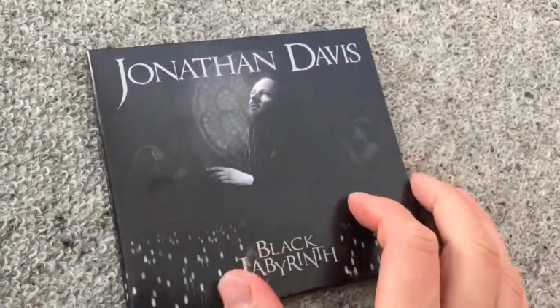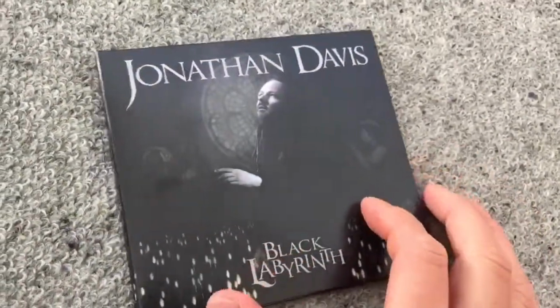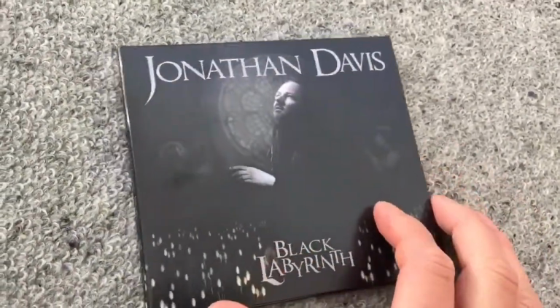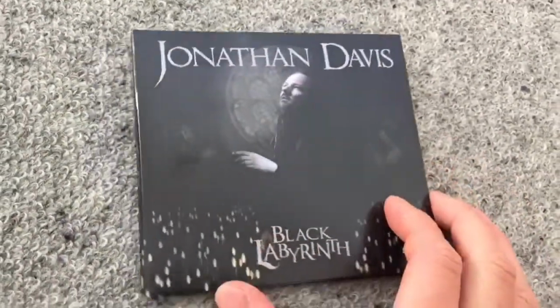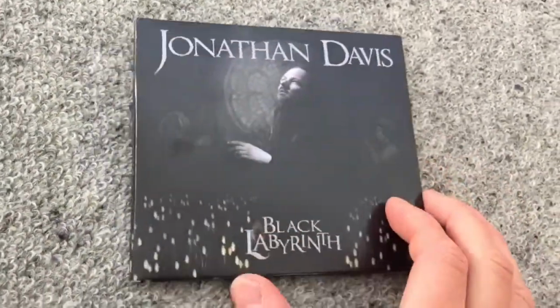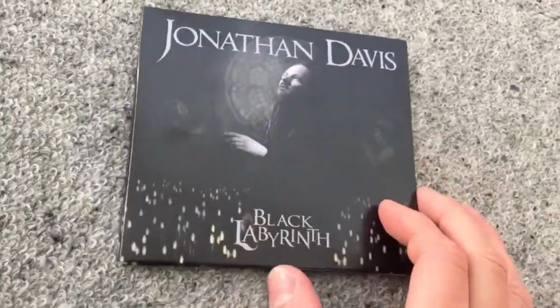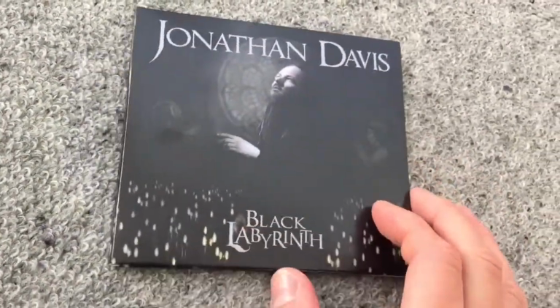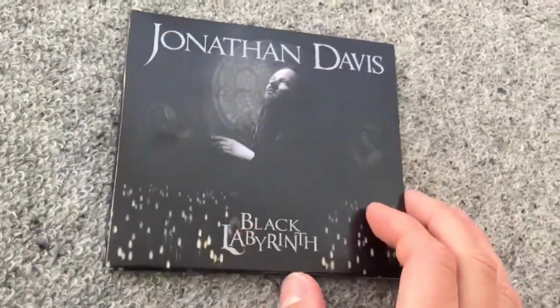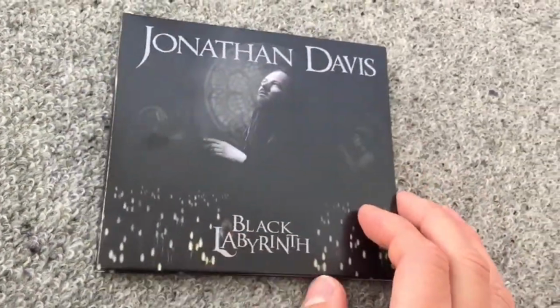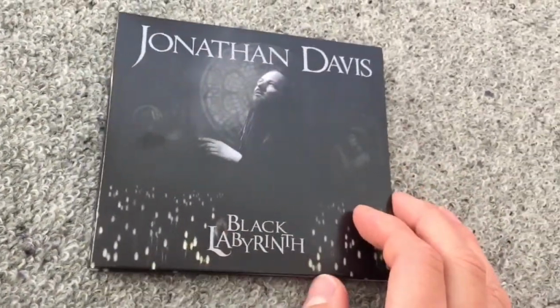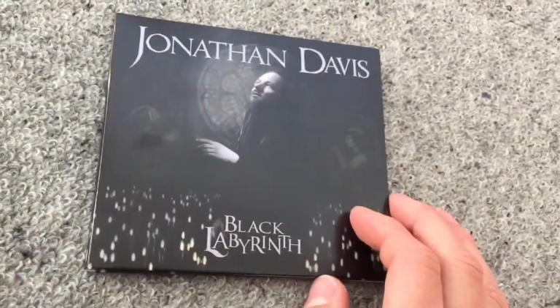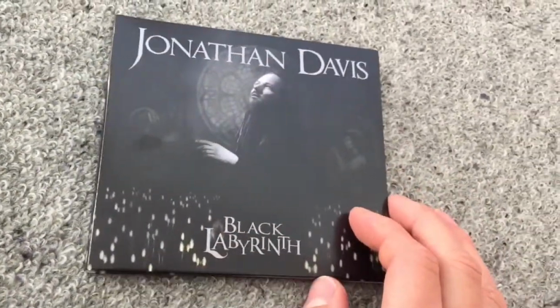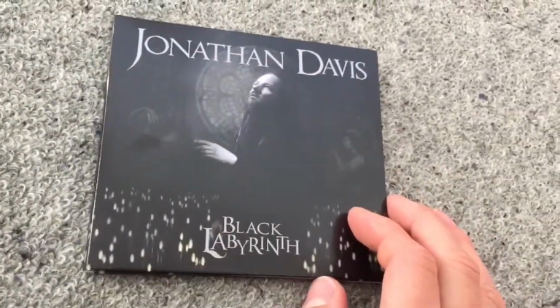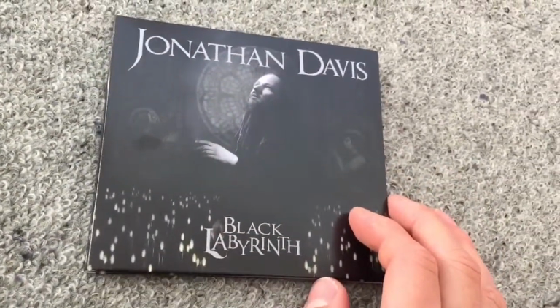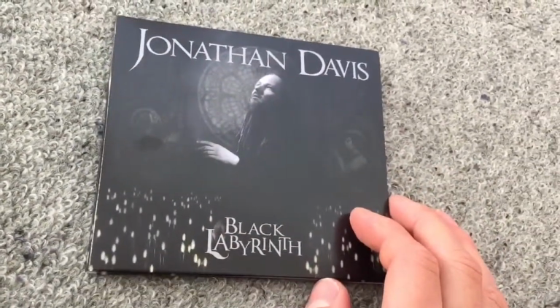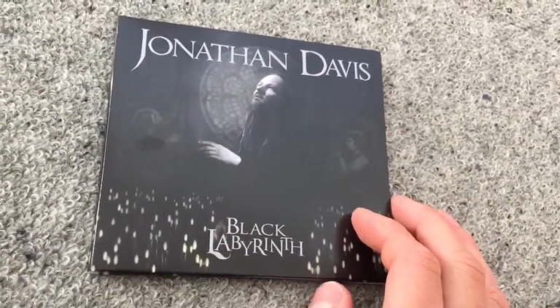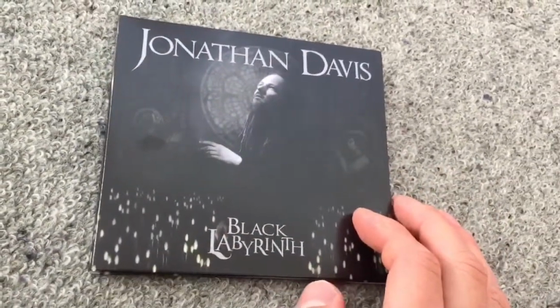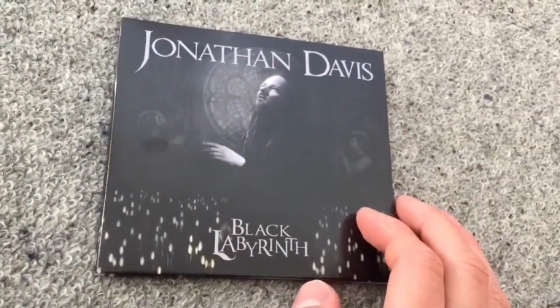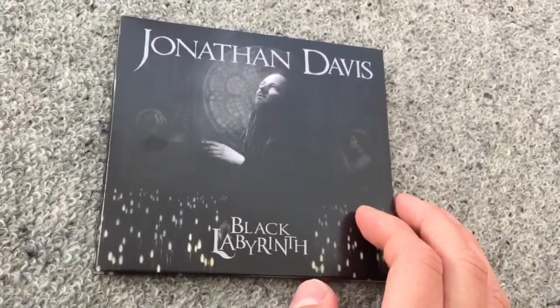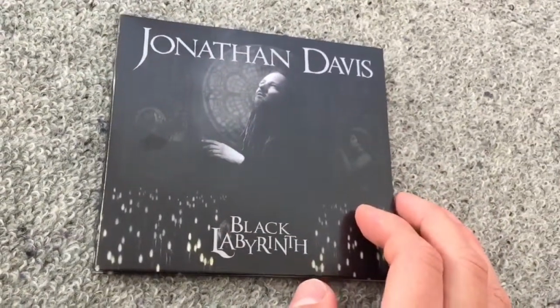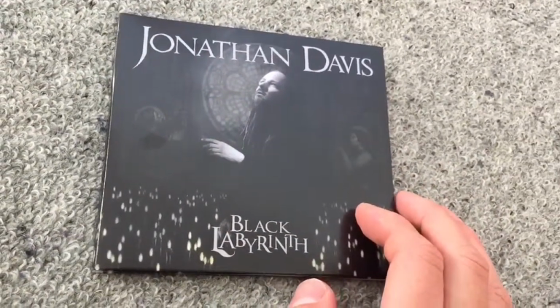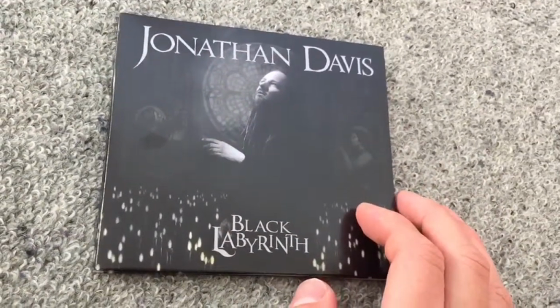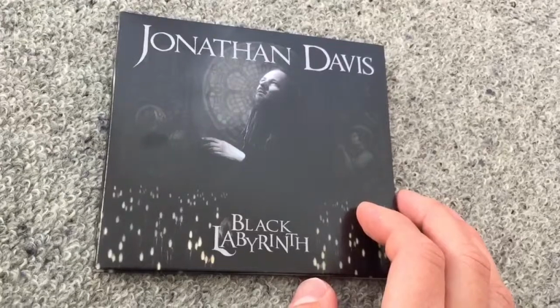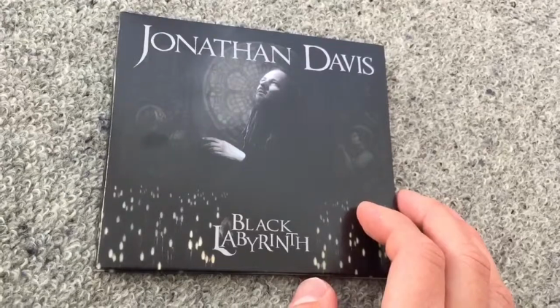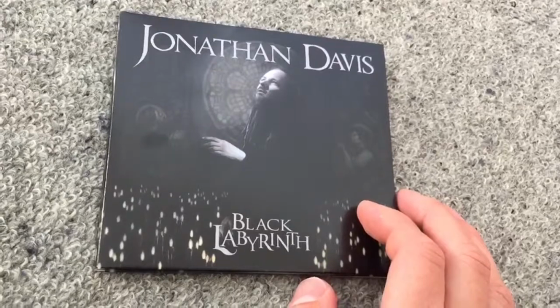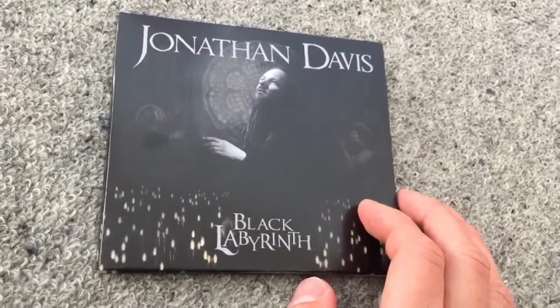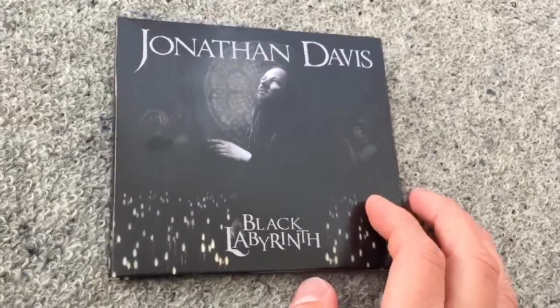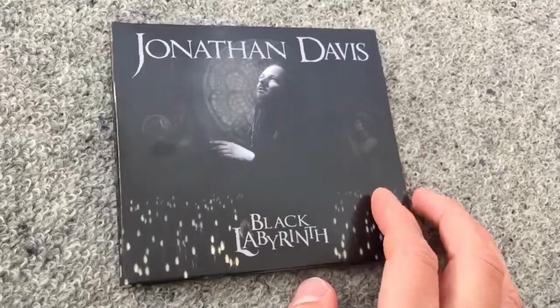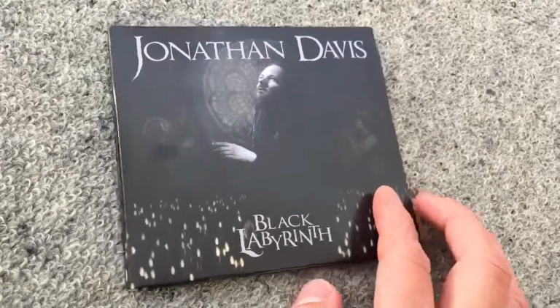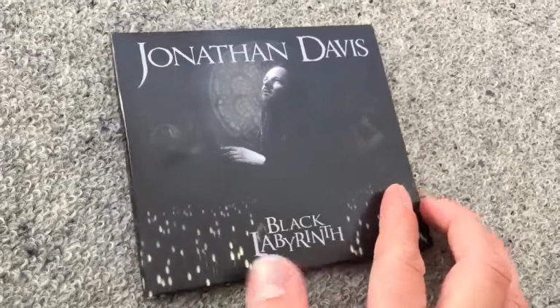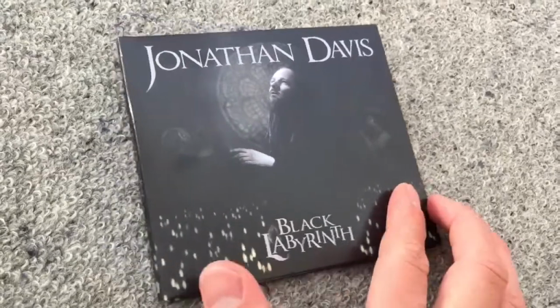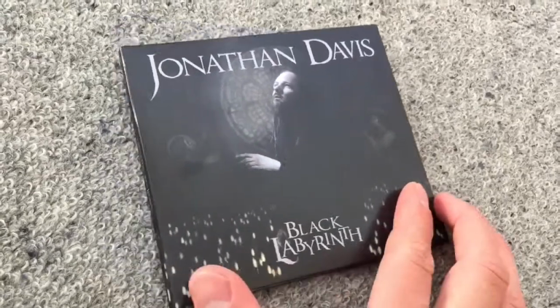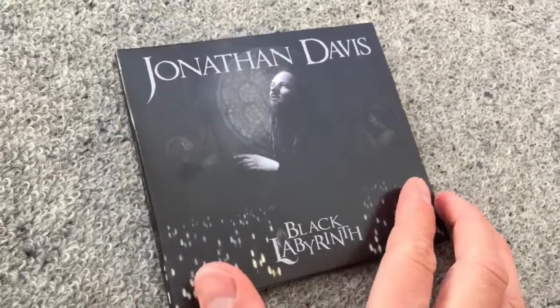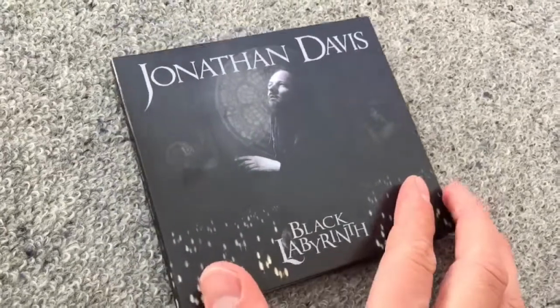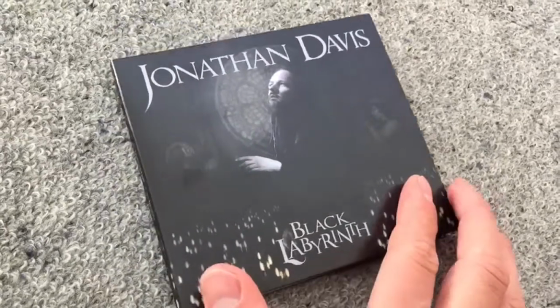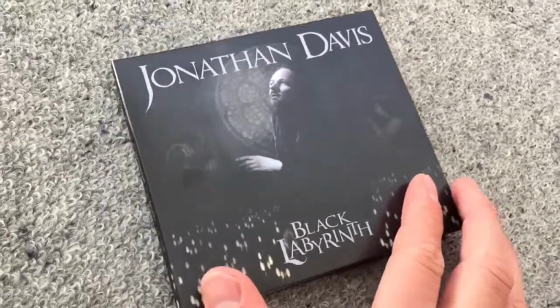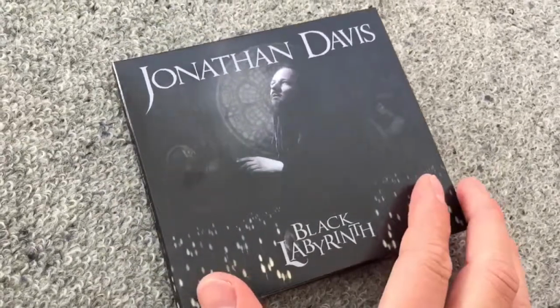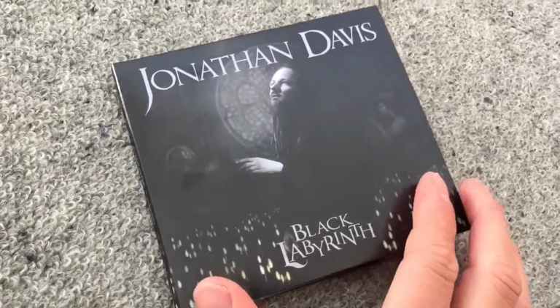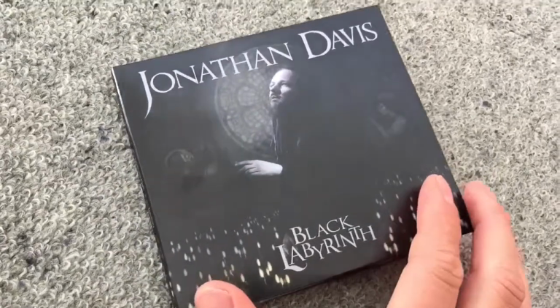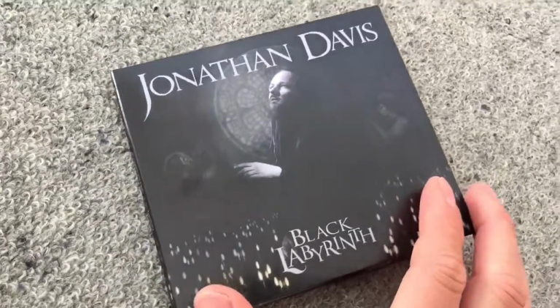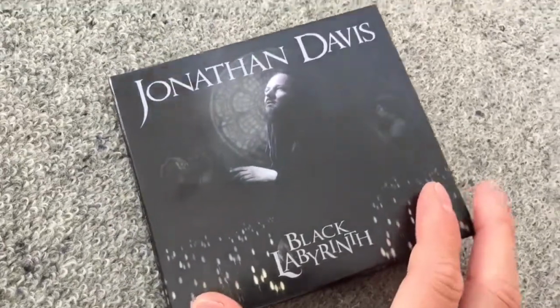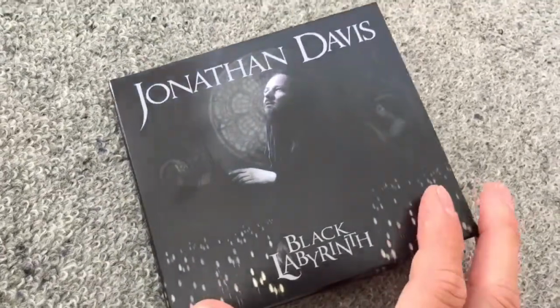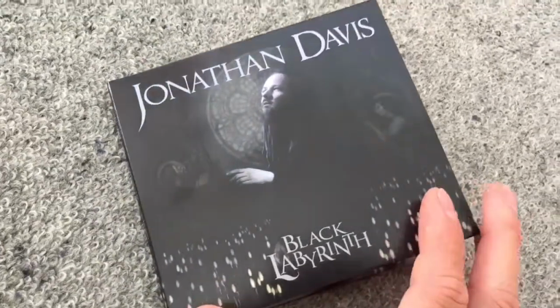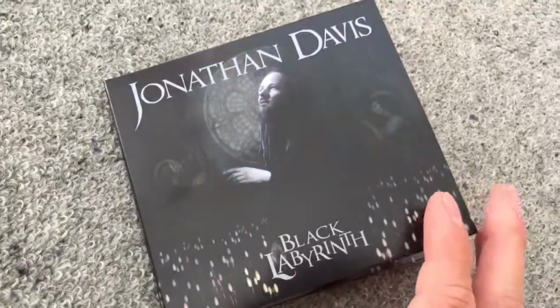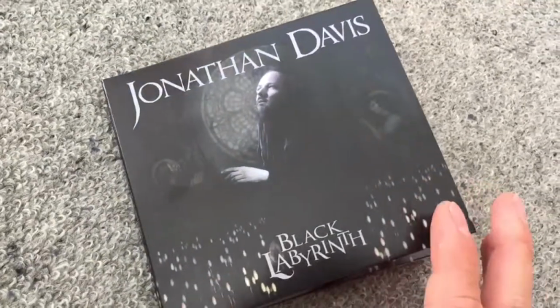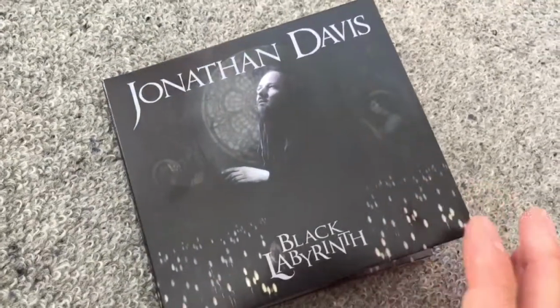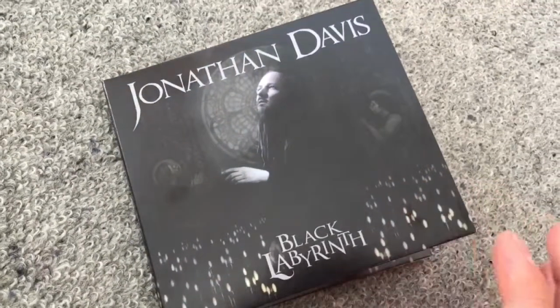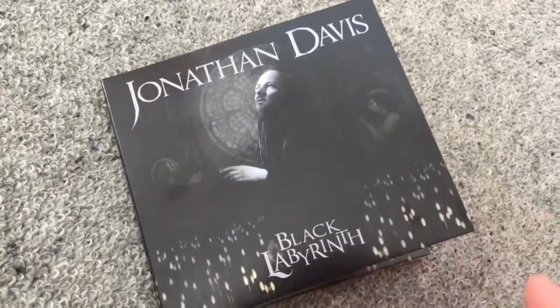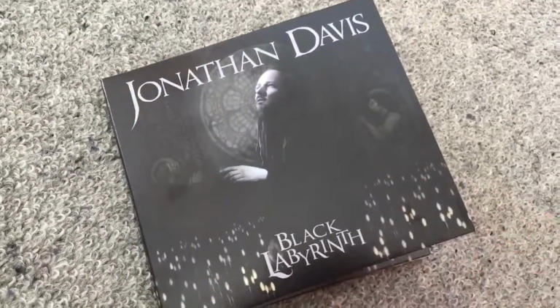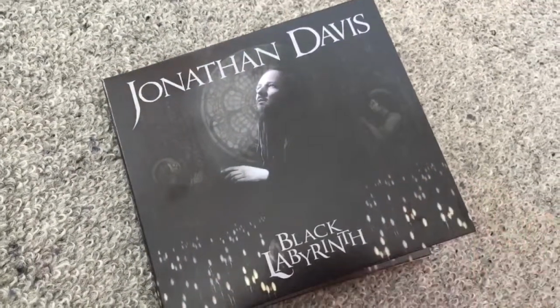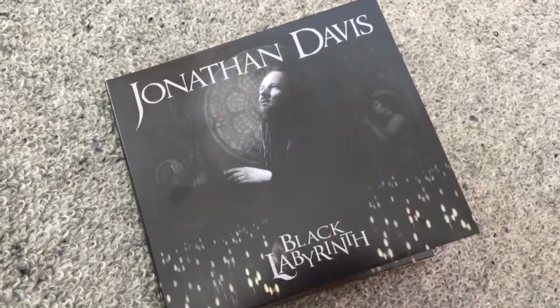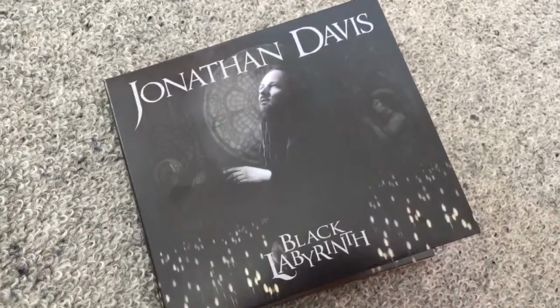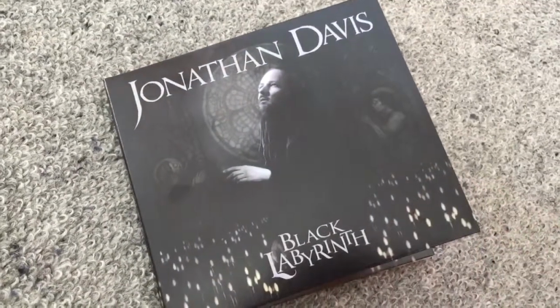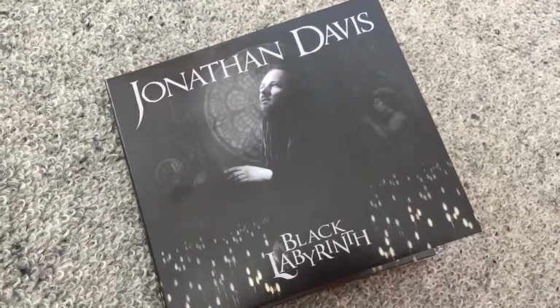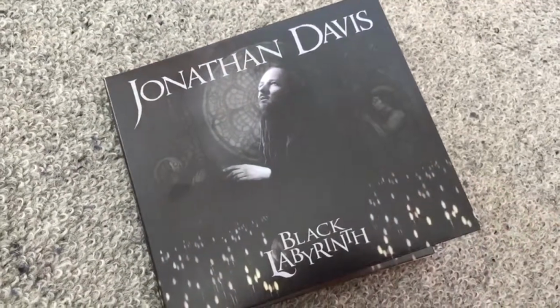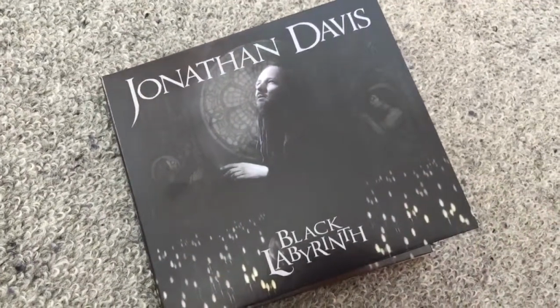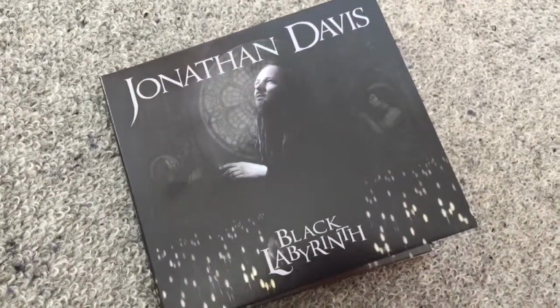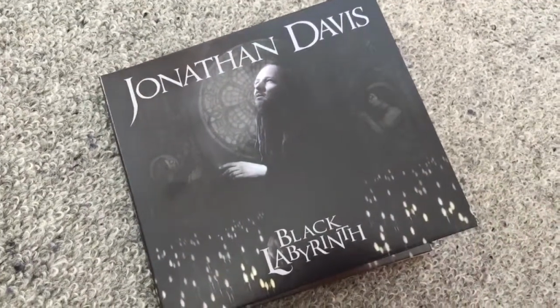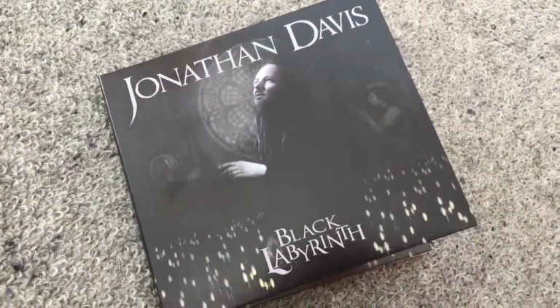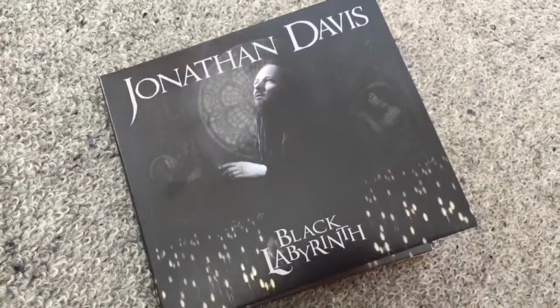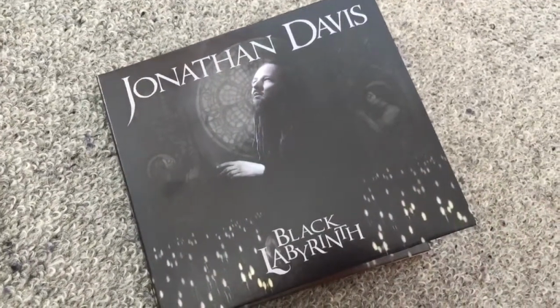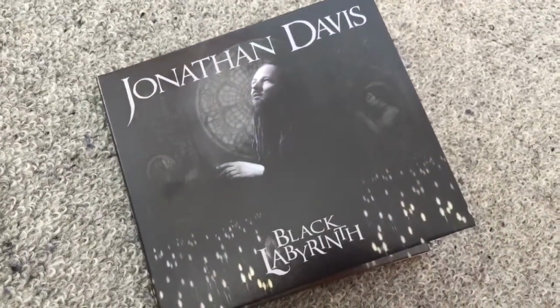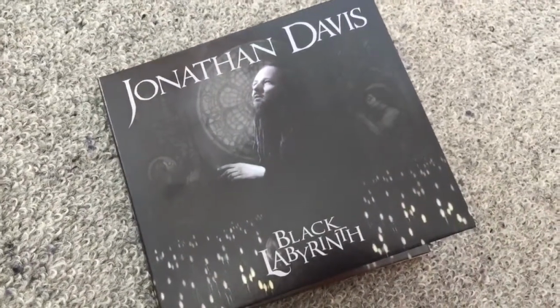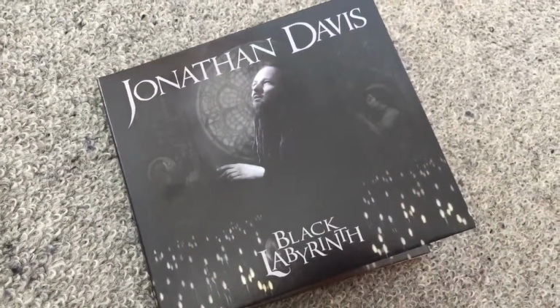I hope you enjoyed this quick unboxing review for Jonathan Davis' debut album Black Labyrinth. See you next time.